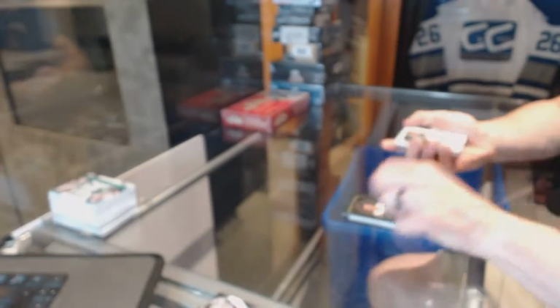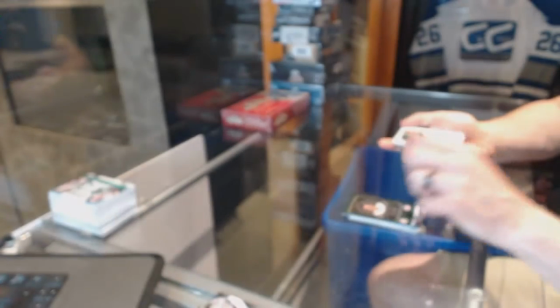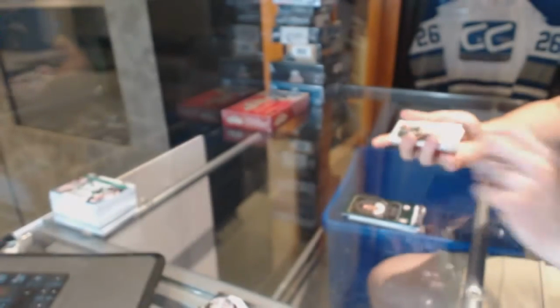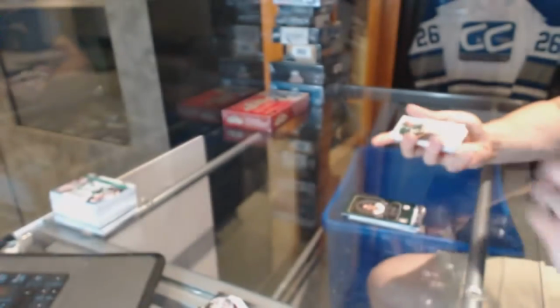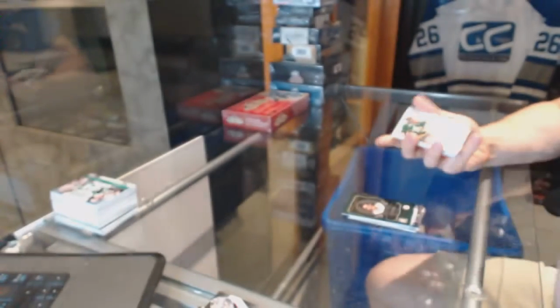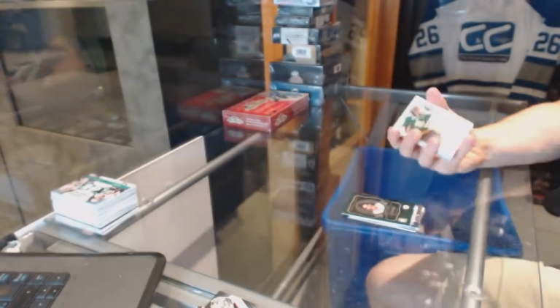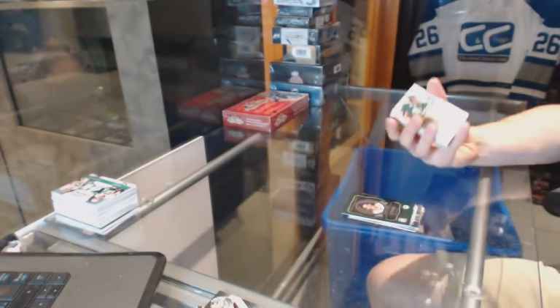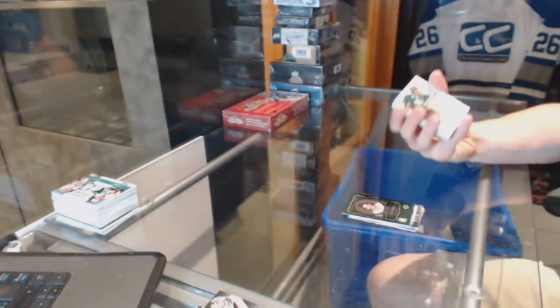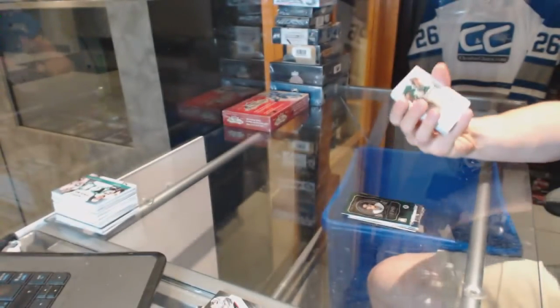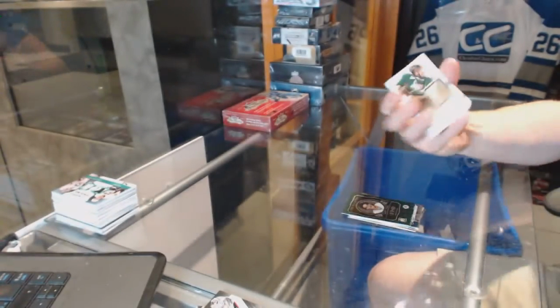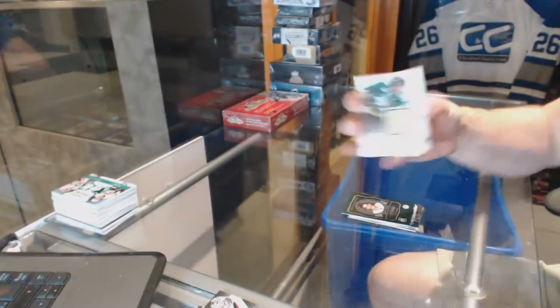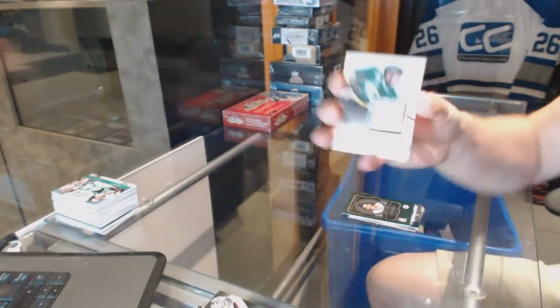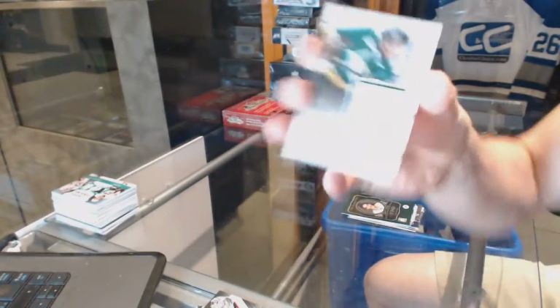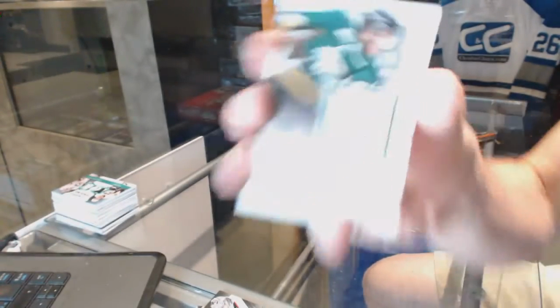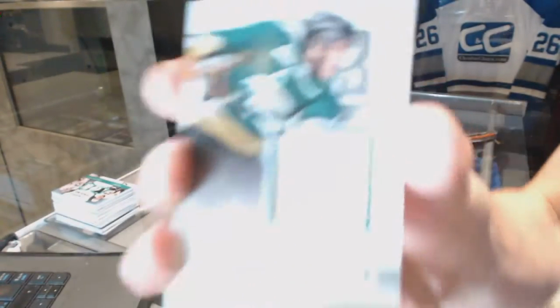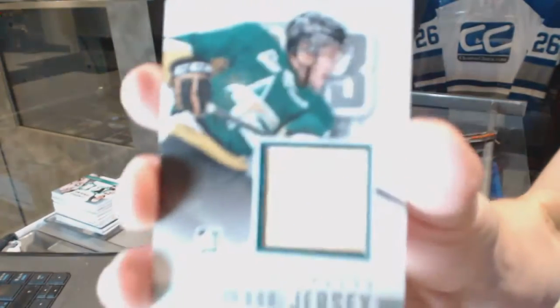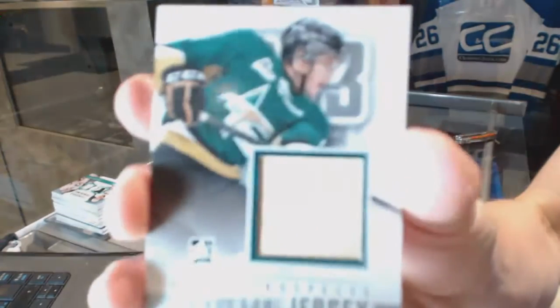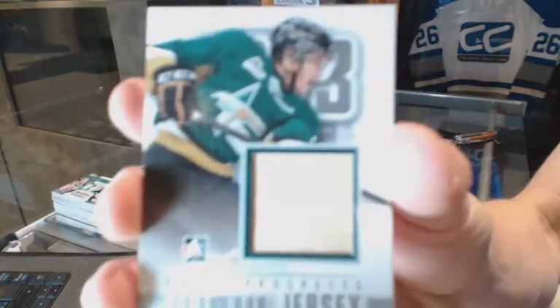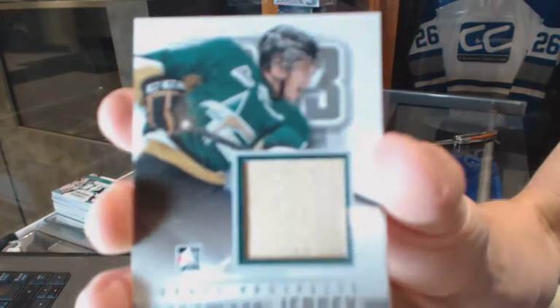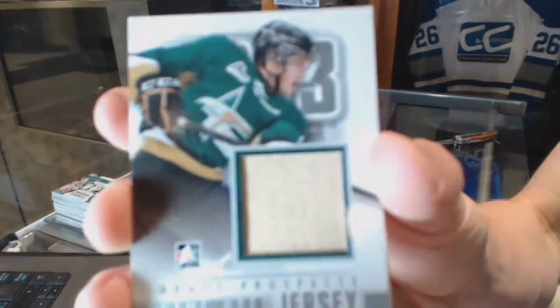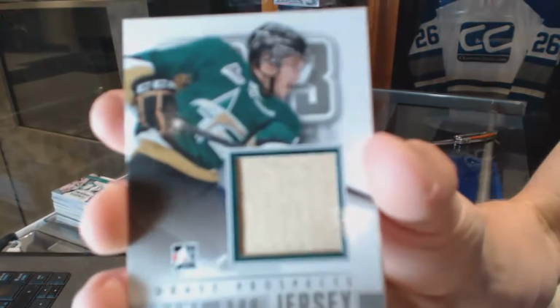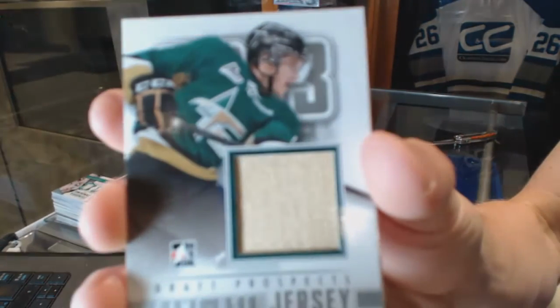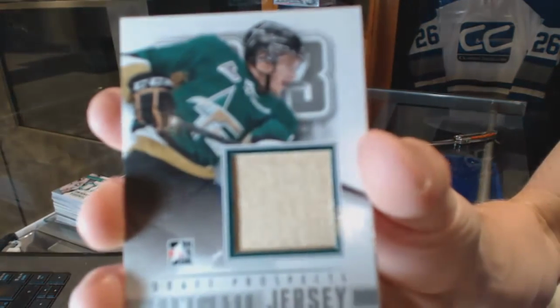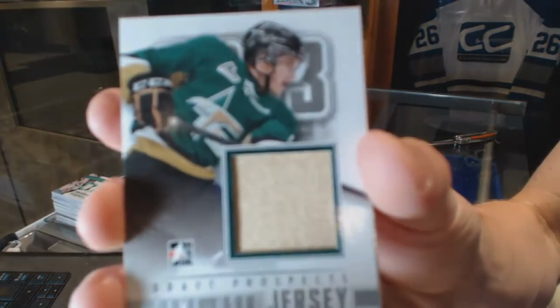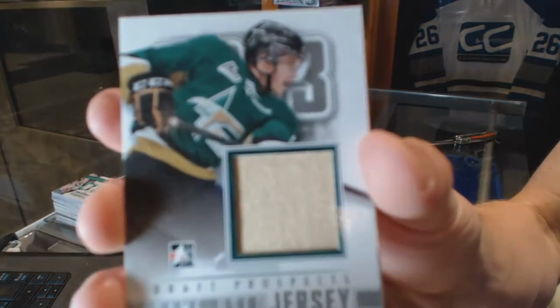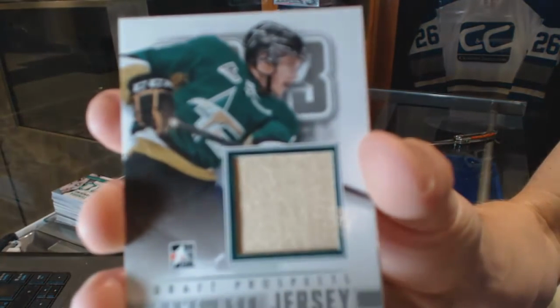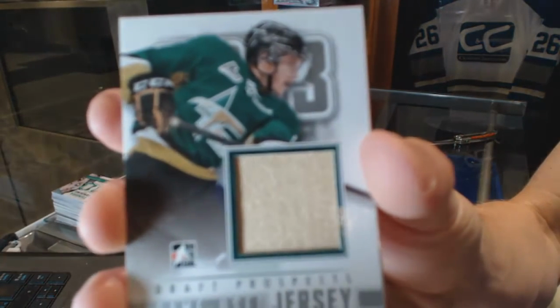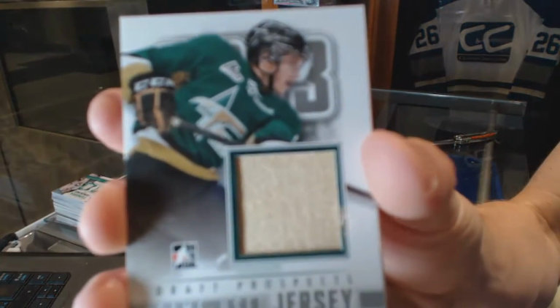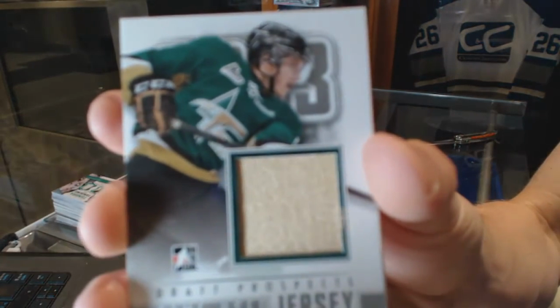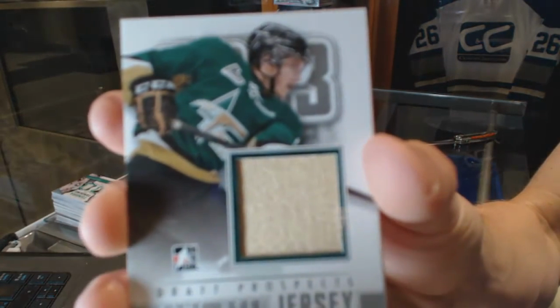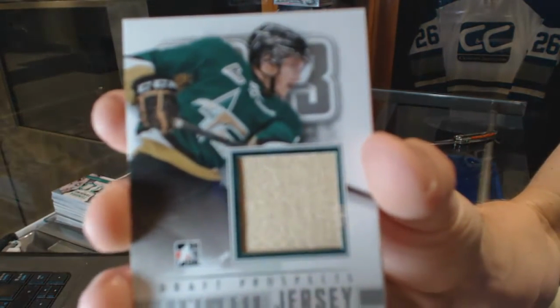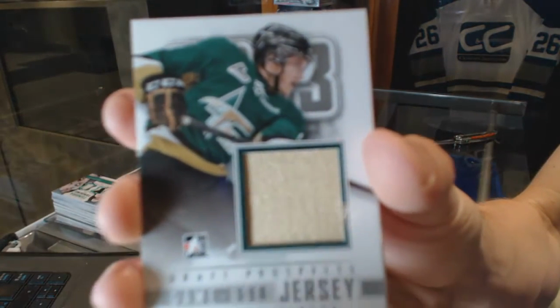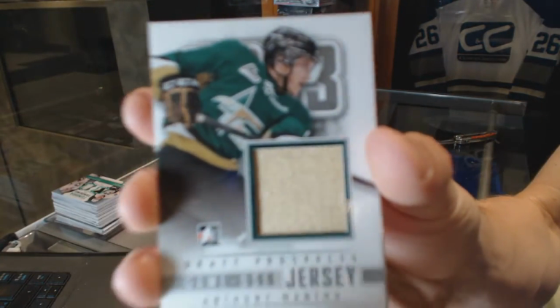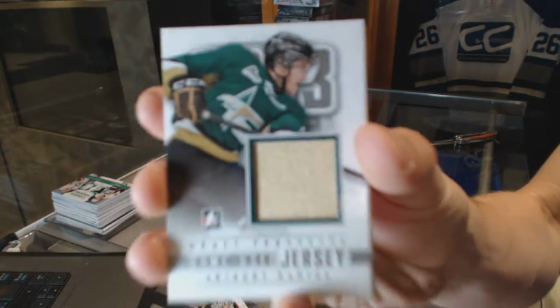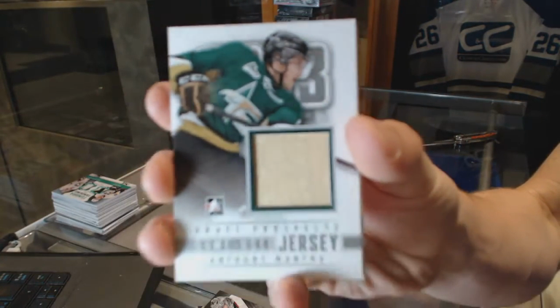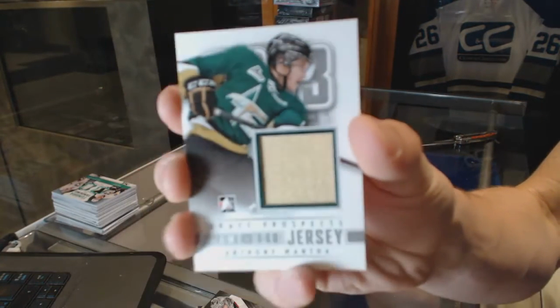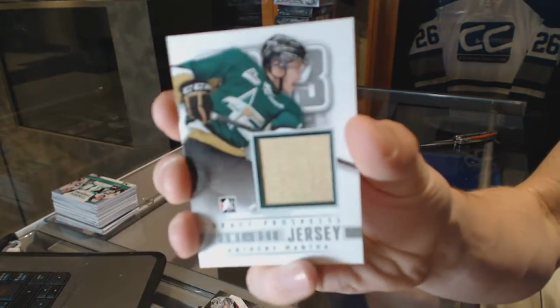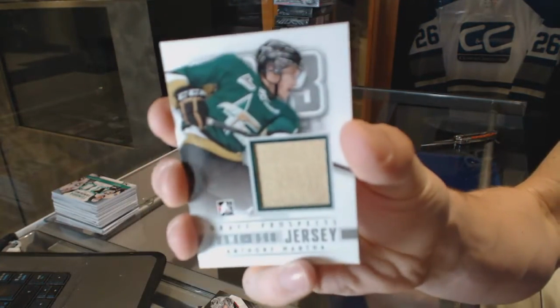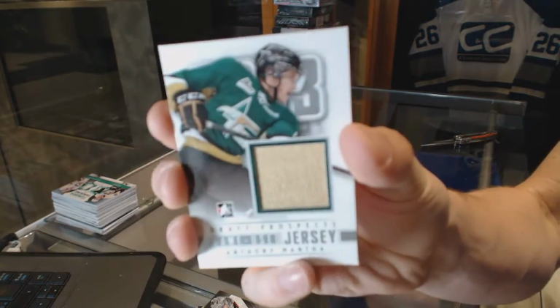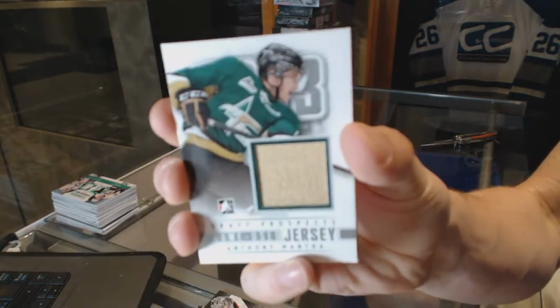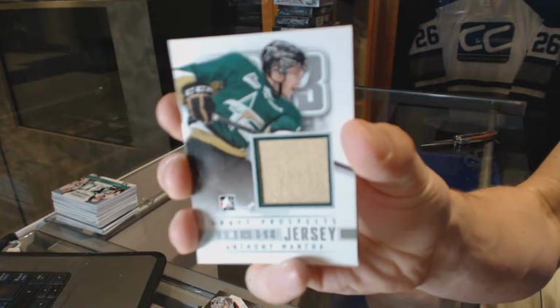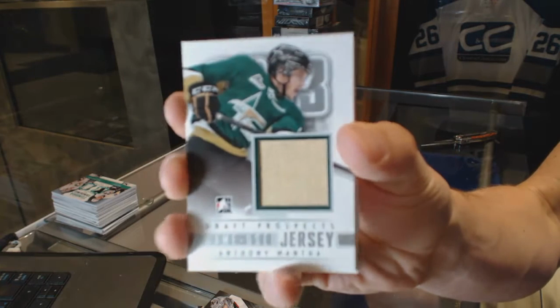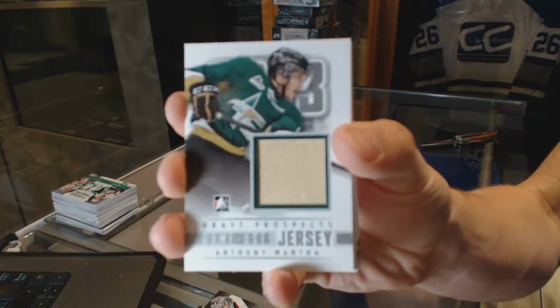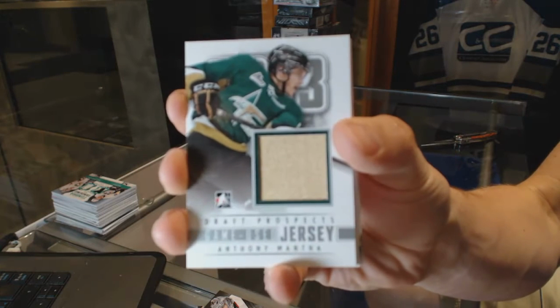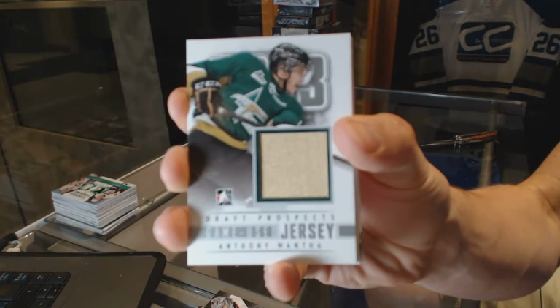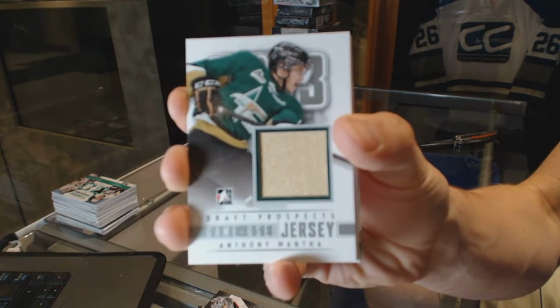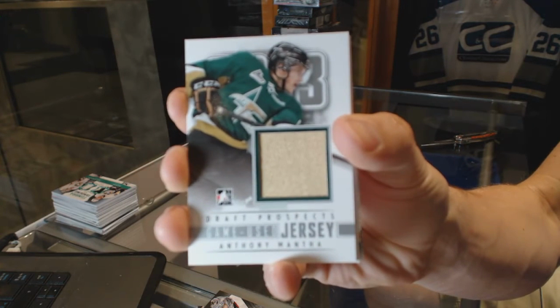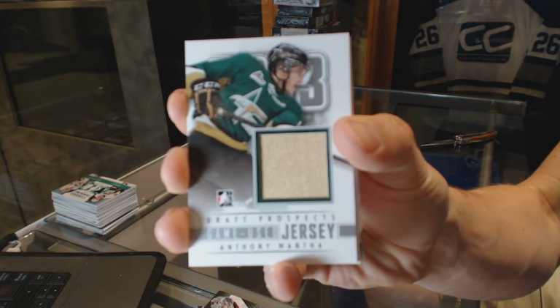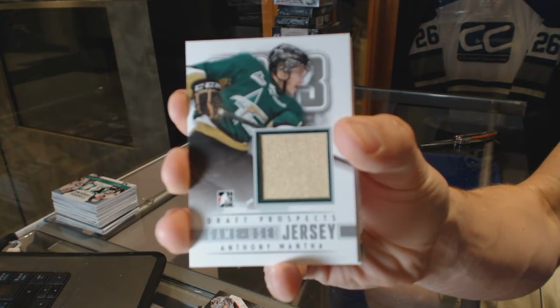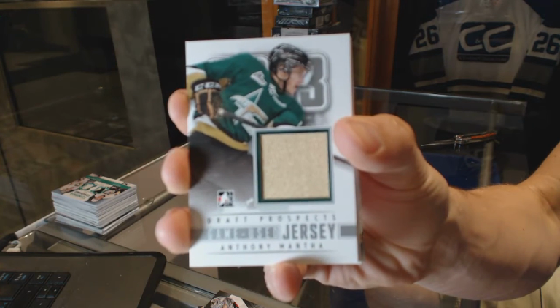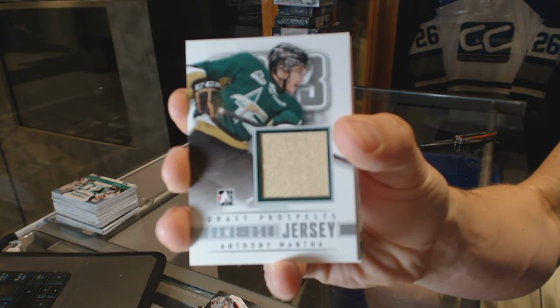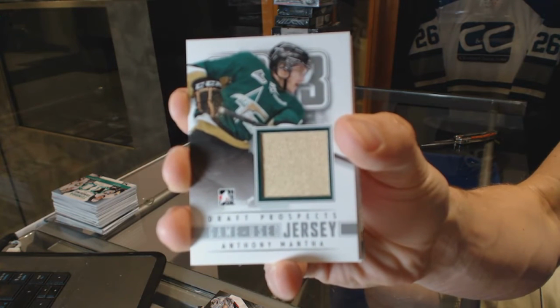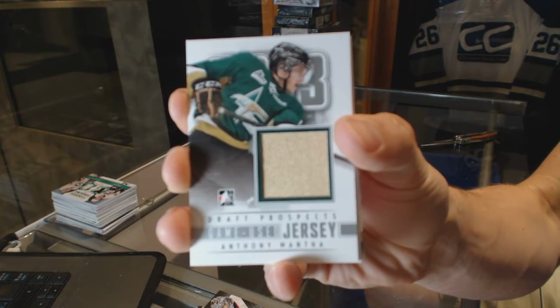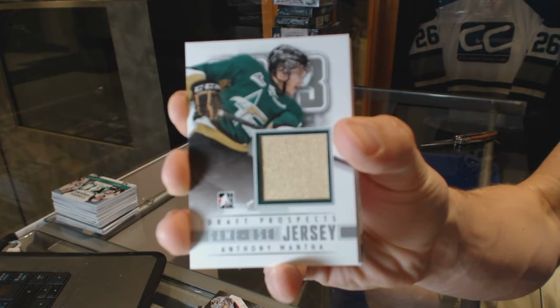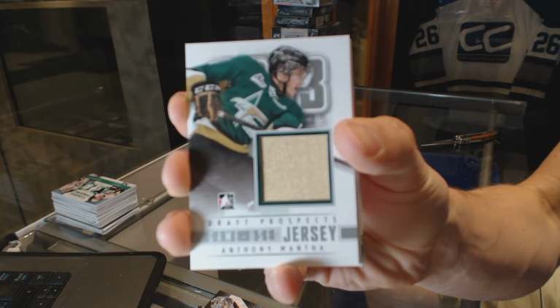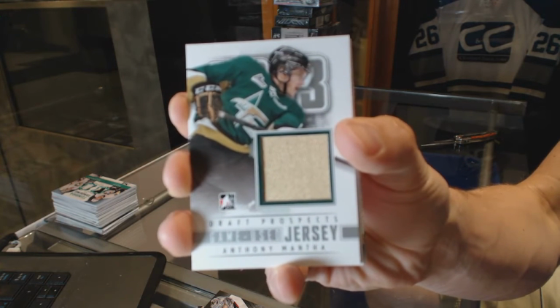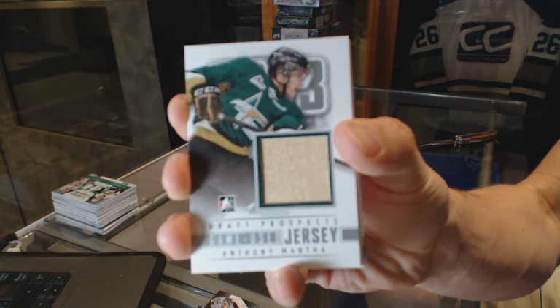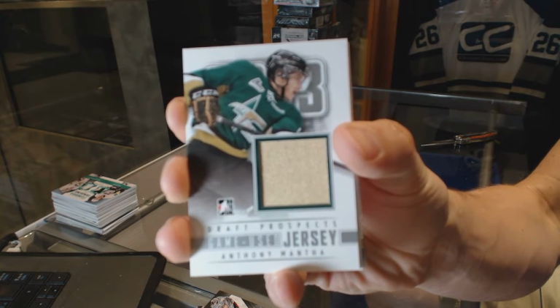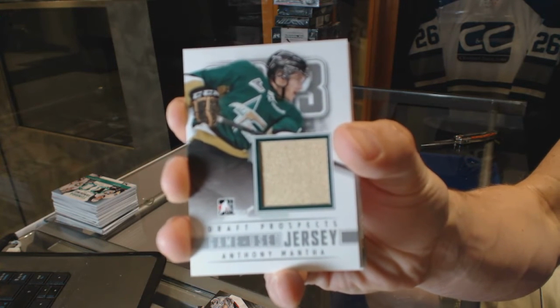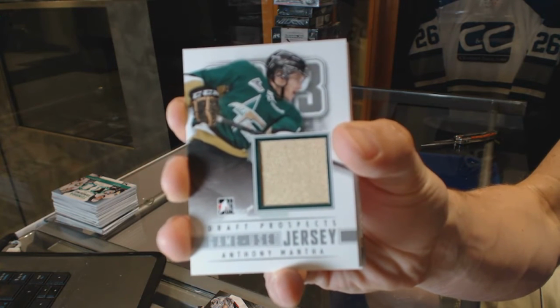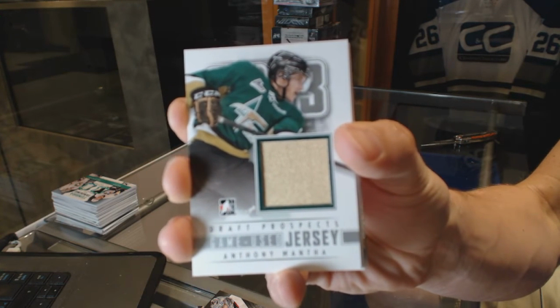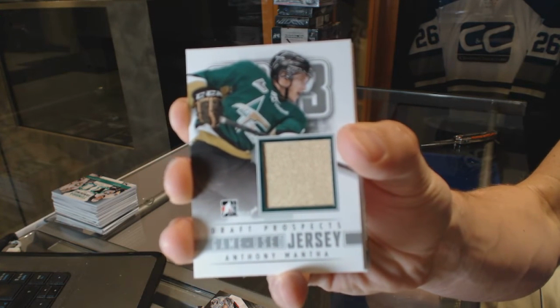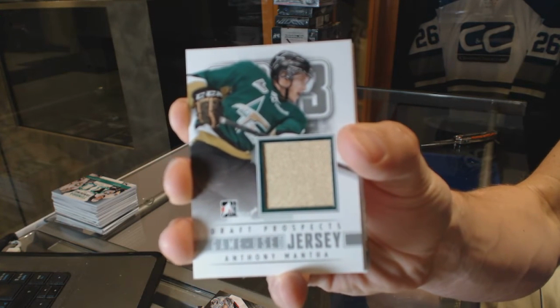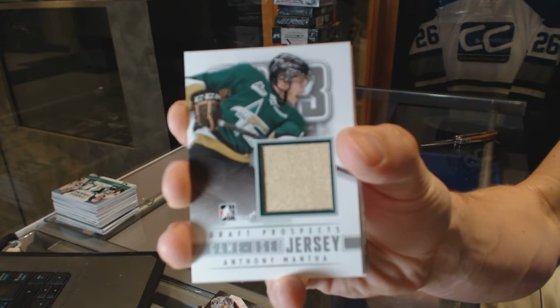Game used jersey, Silver, for the Detroit Red Wings — Anthony Mentha.